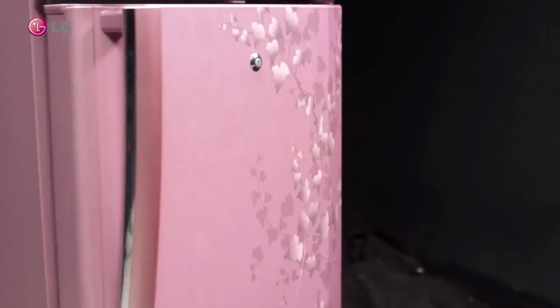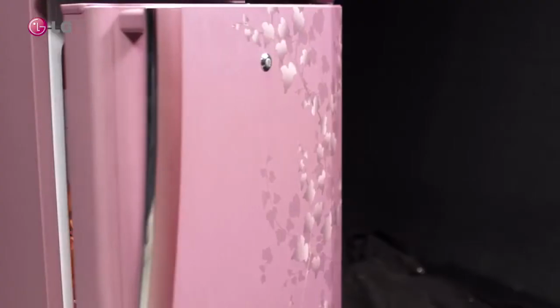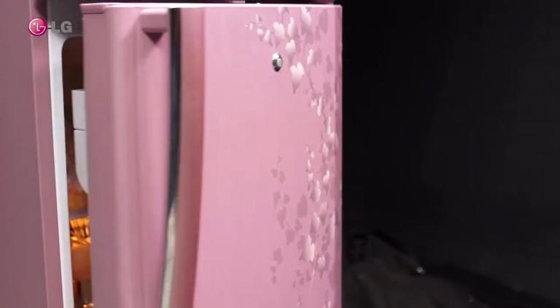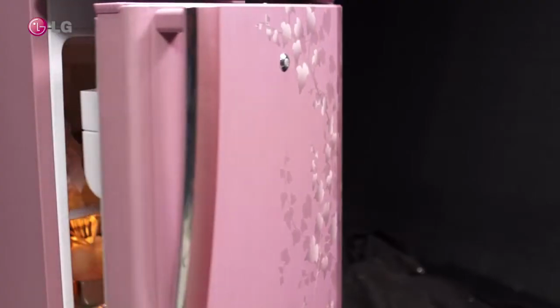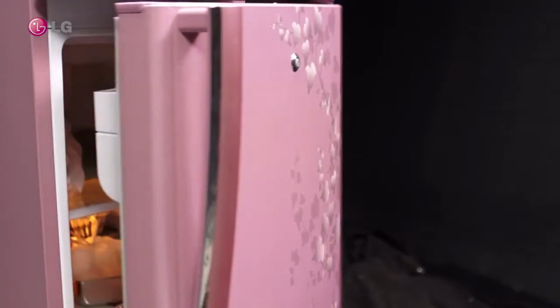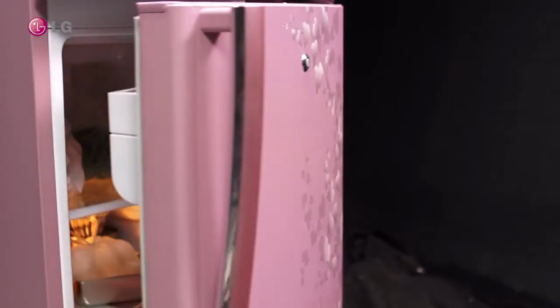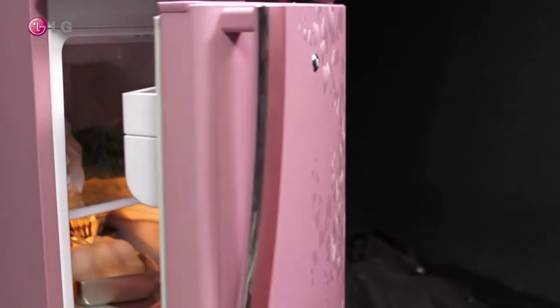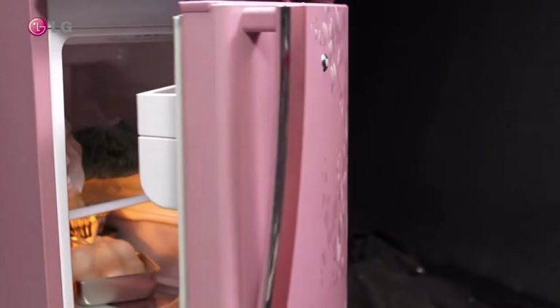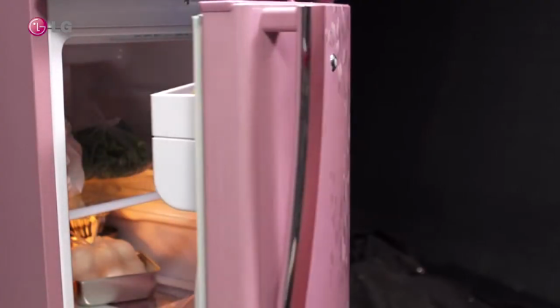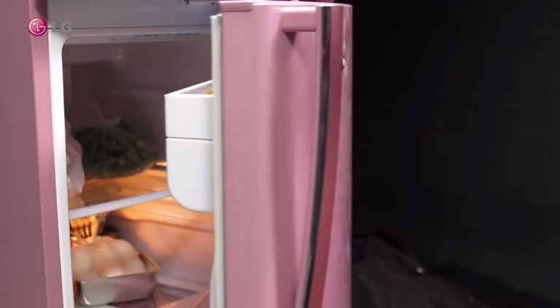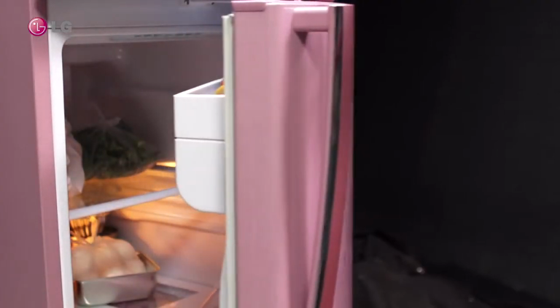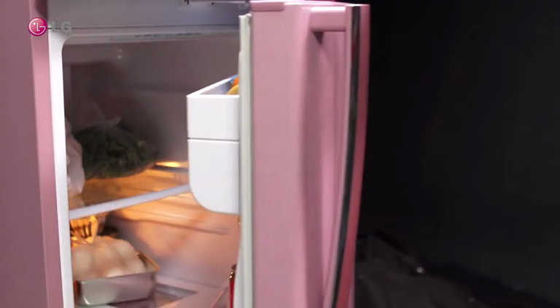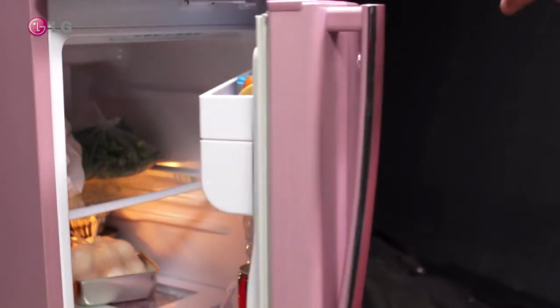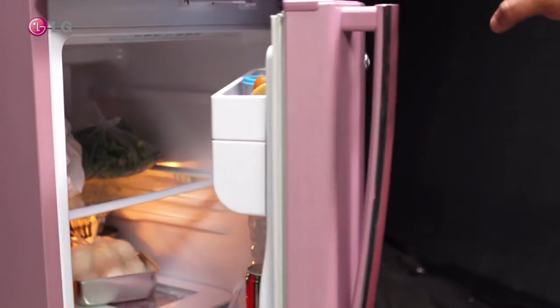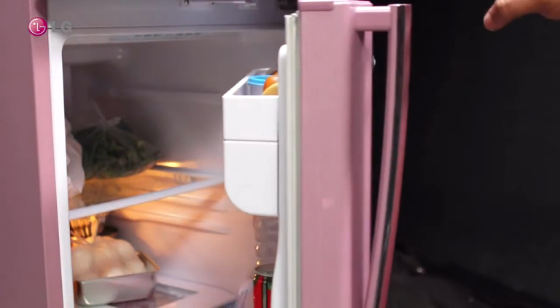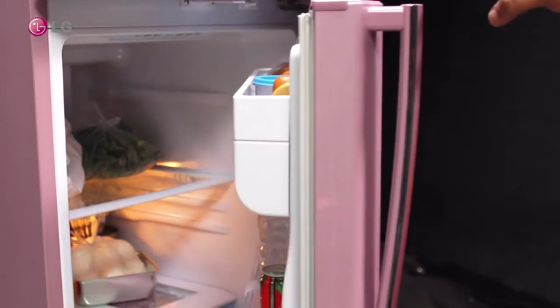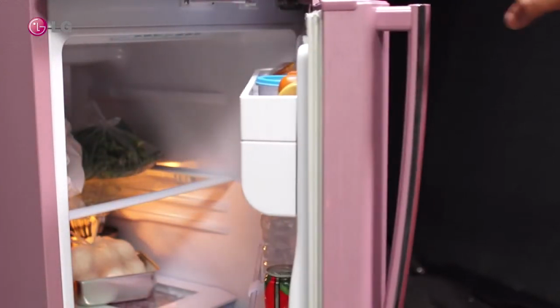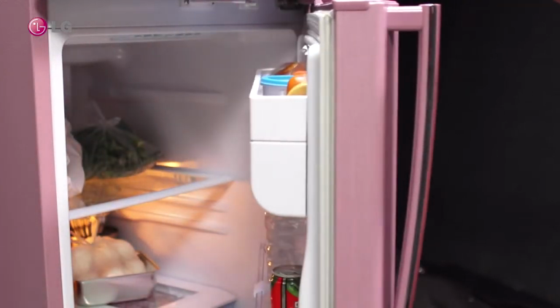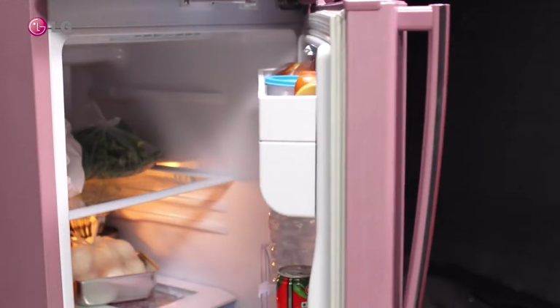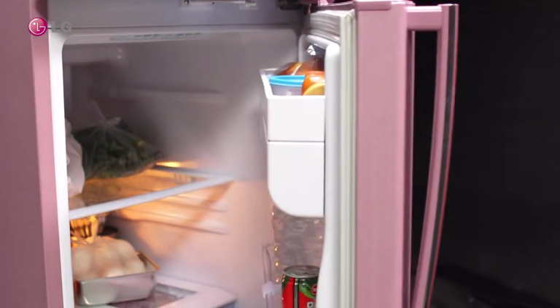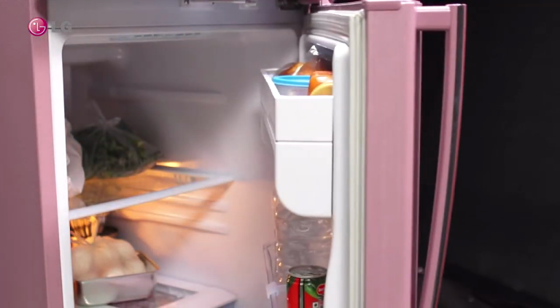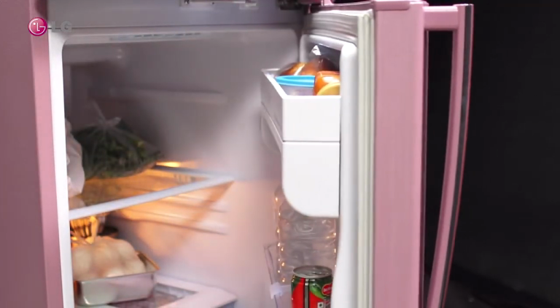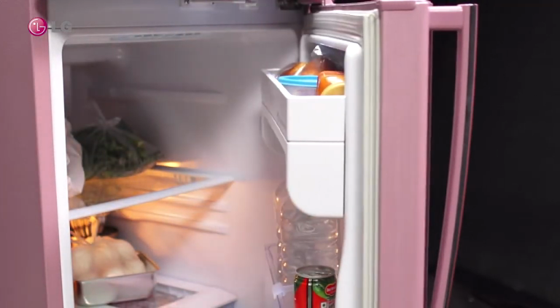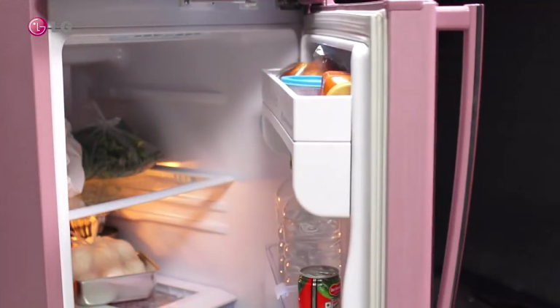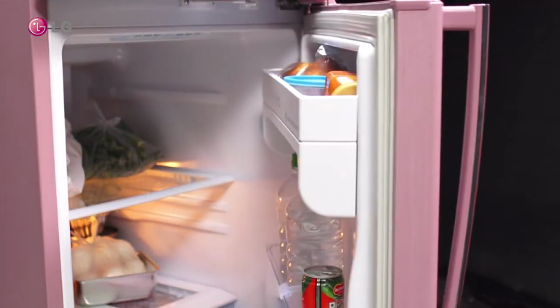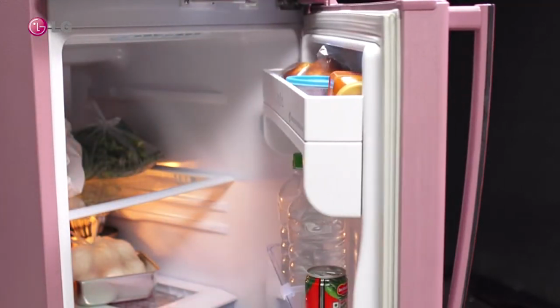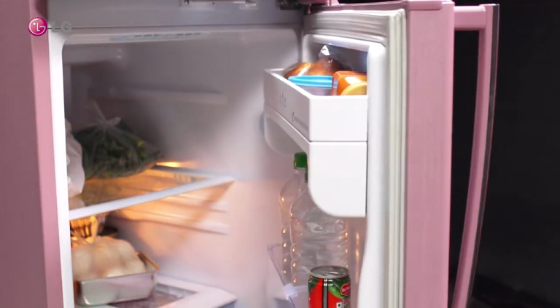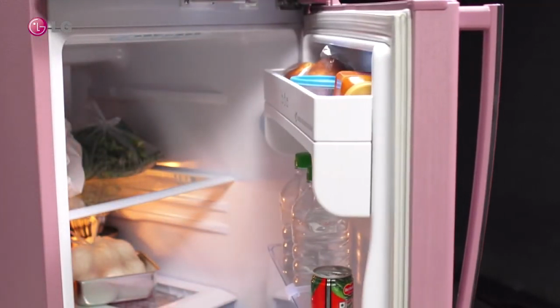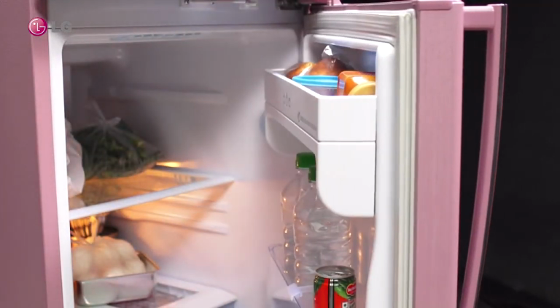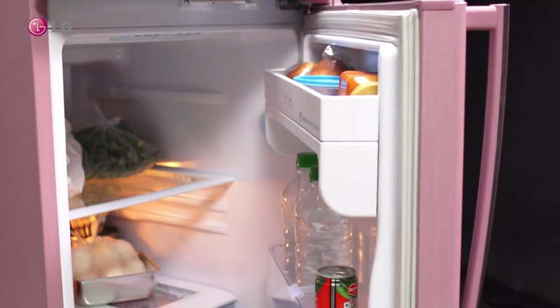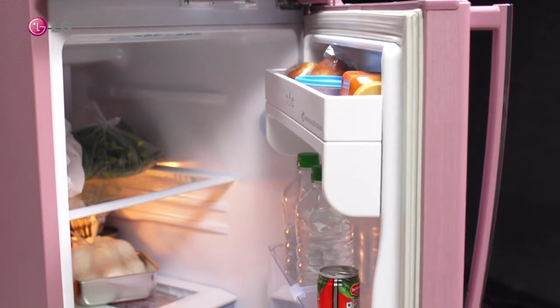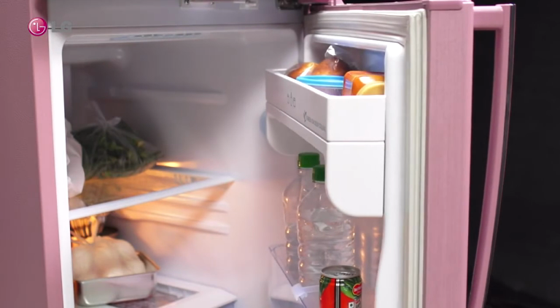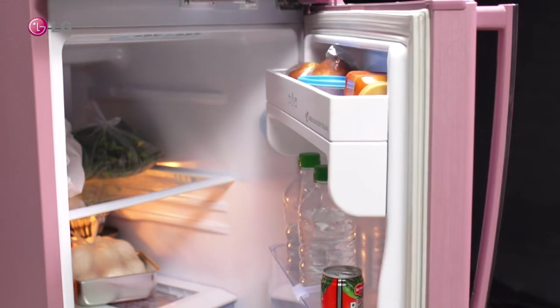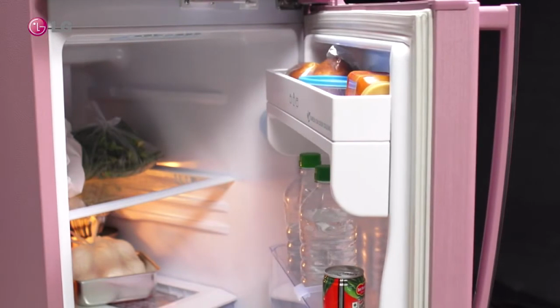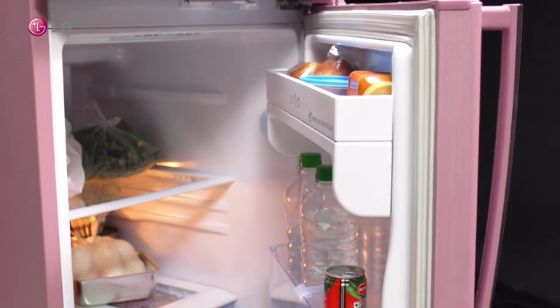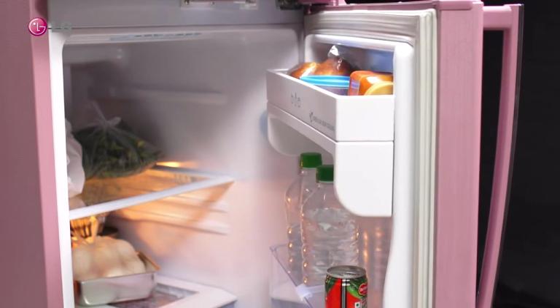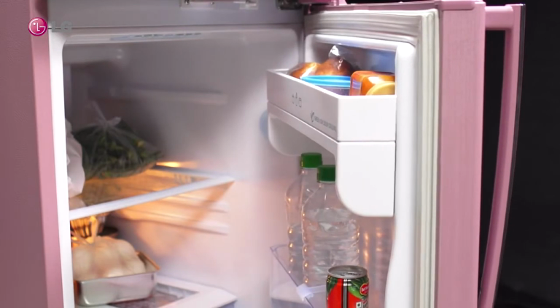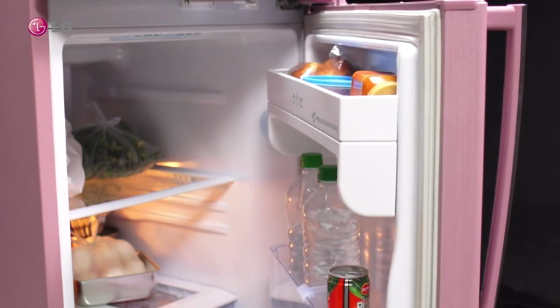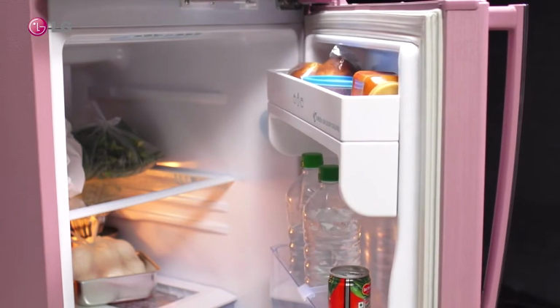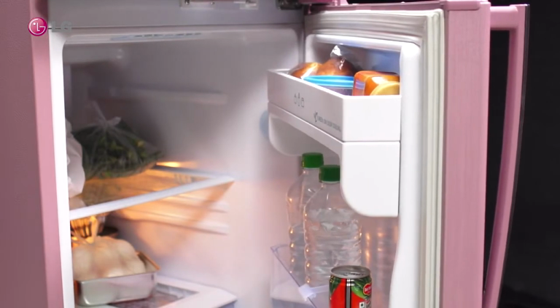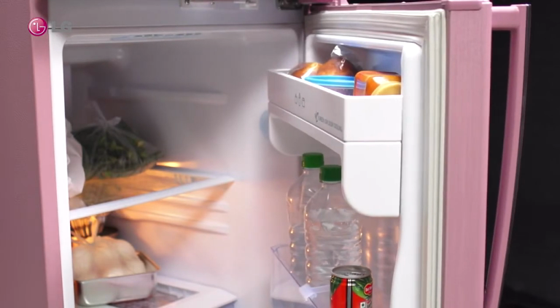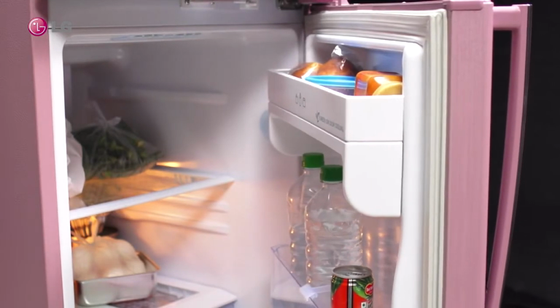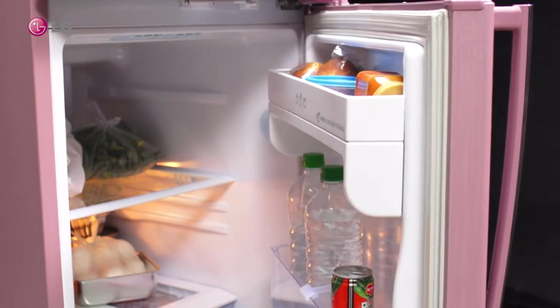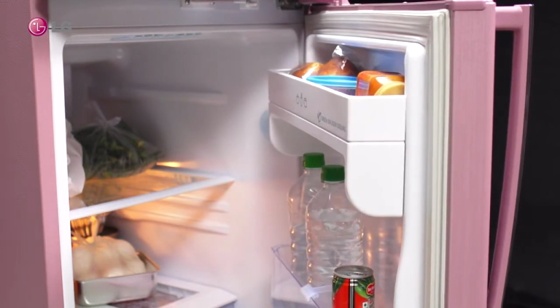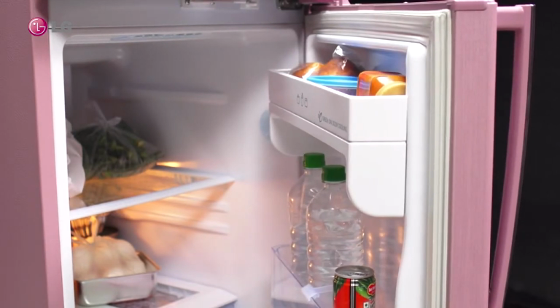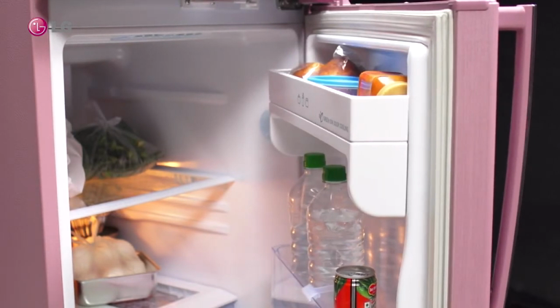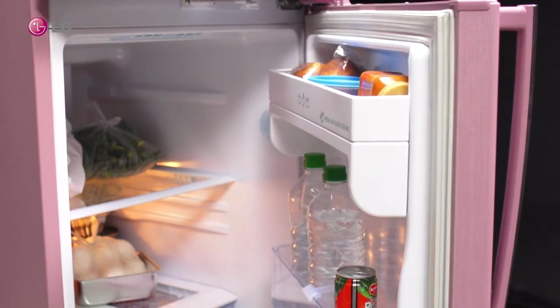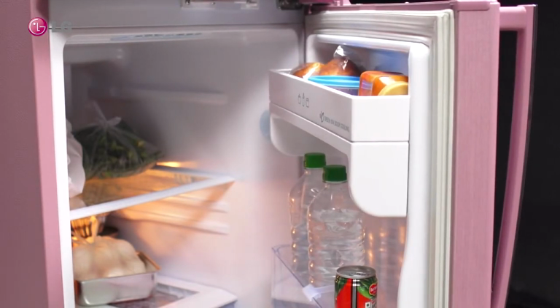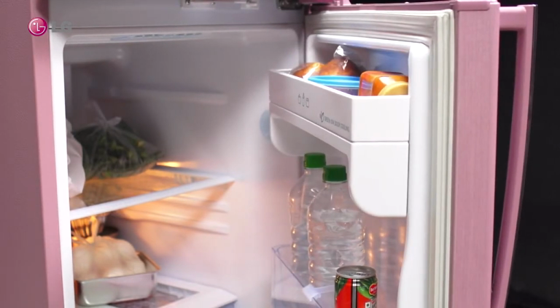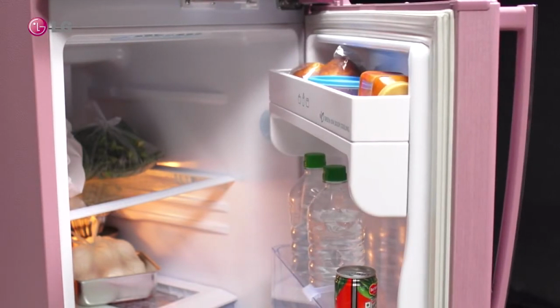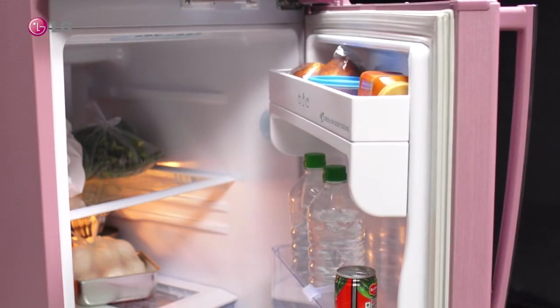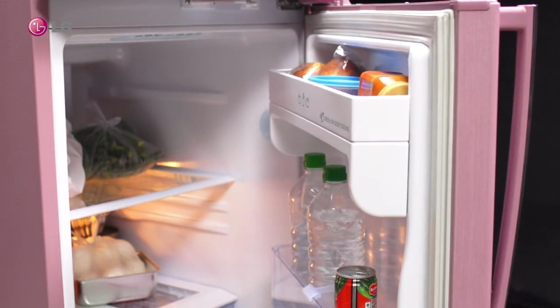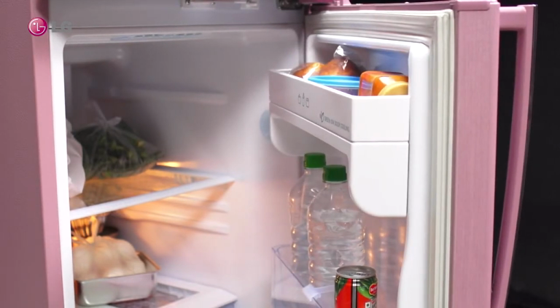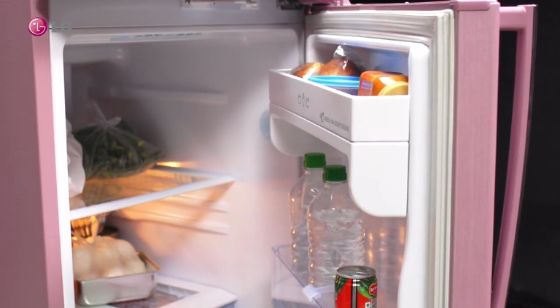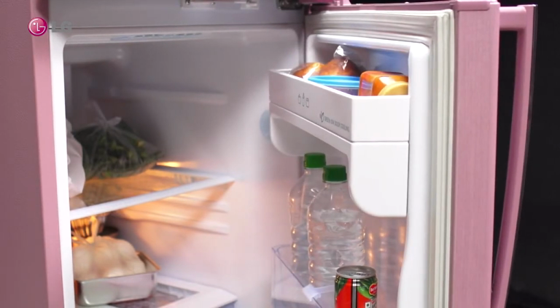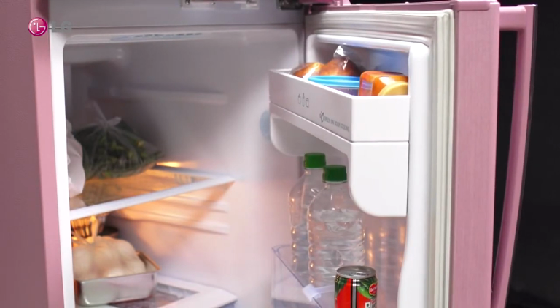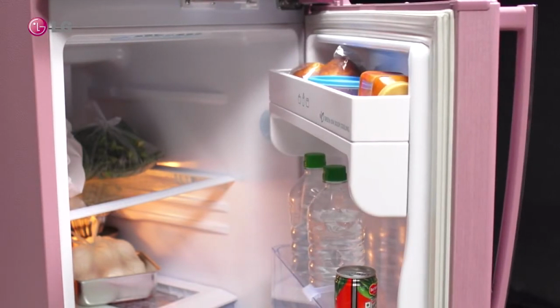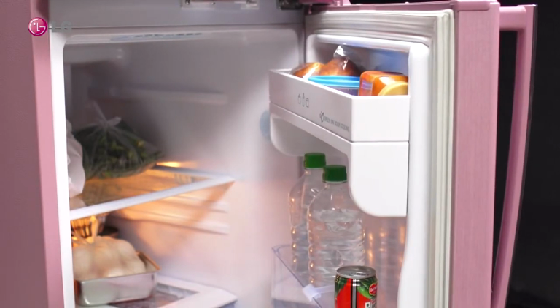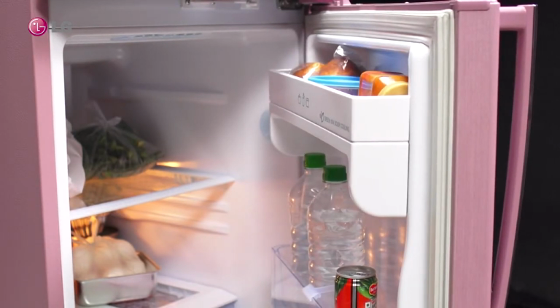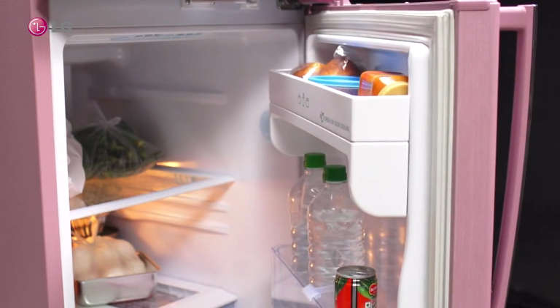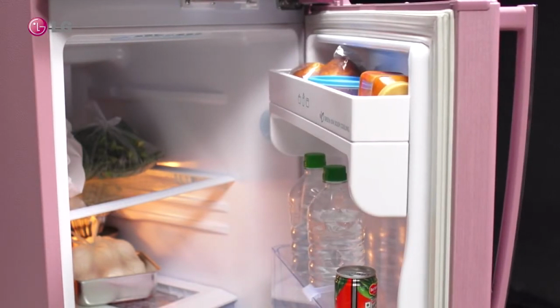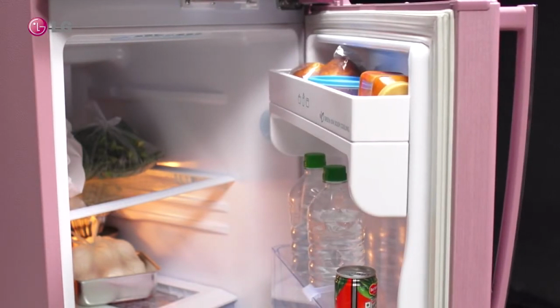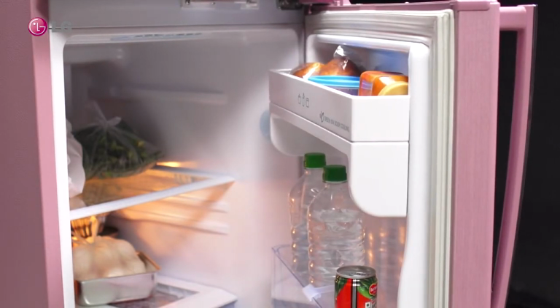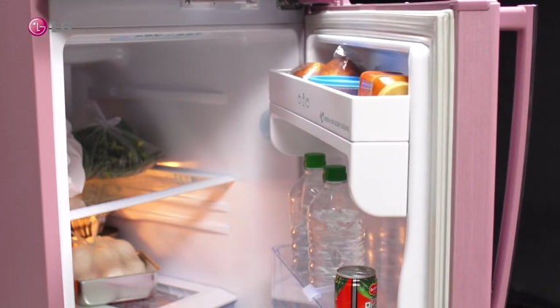Open the refrigerator compartment door fully. Remove any utensils or food items kept on the shelf.